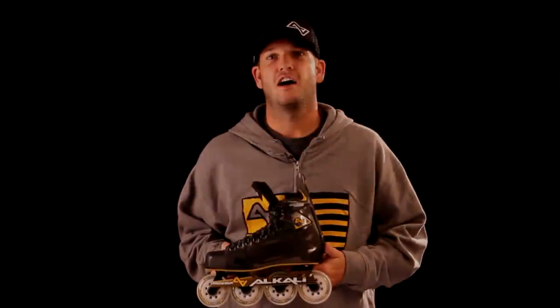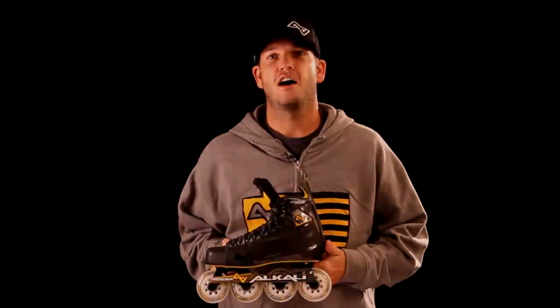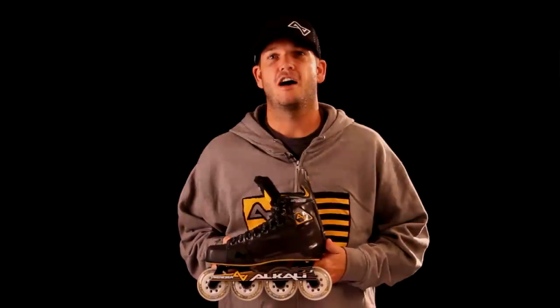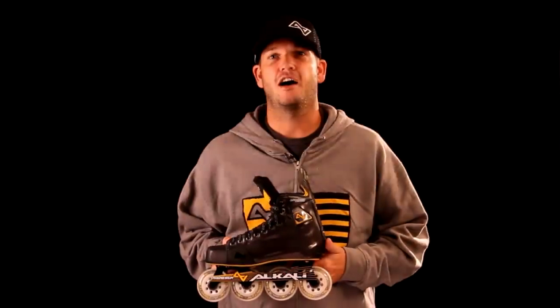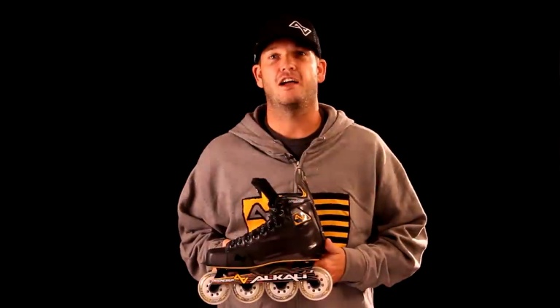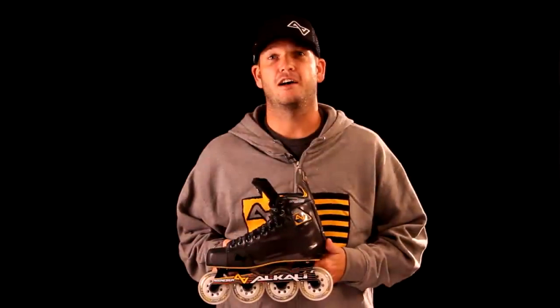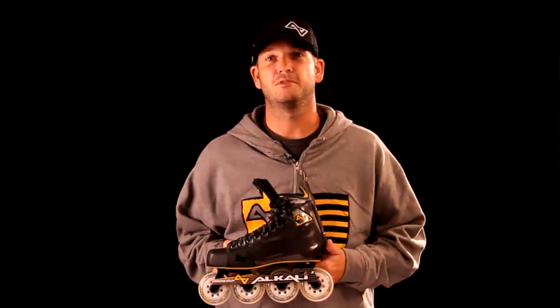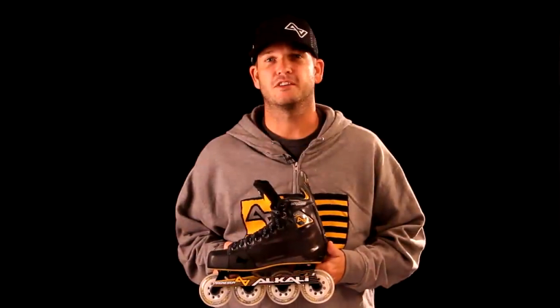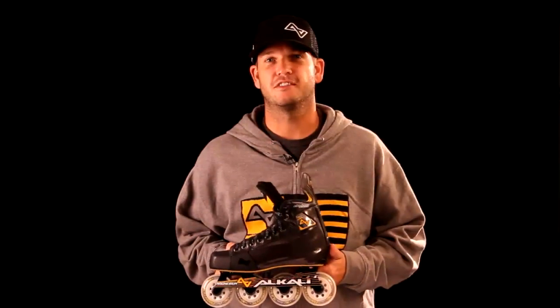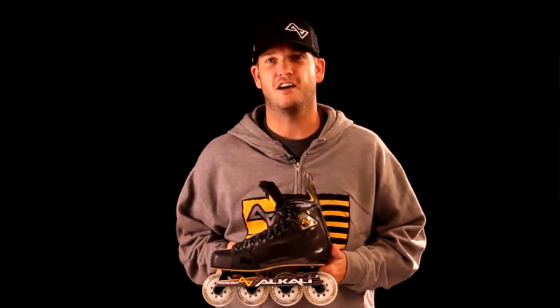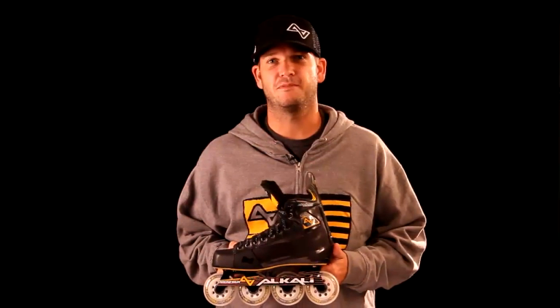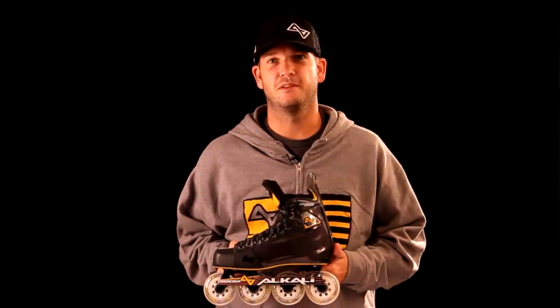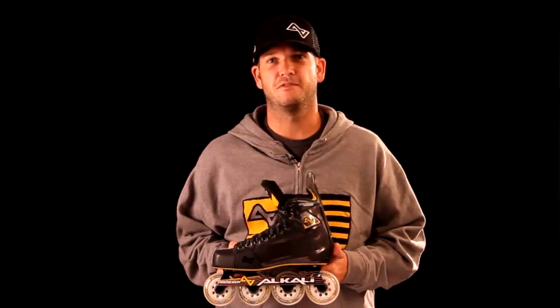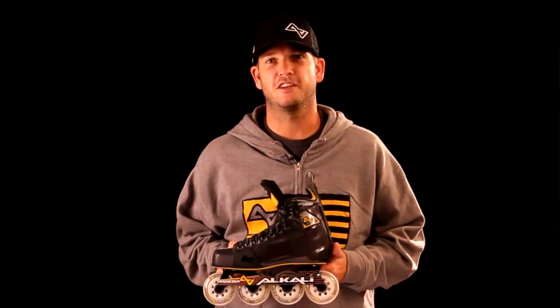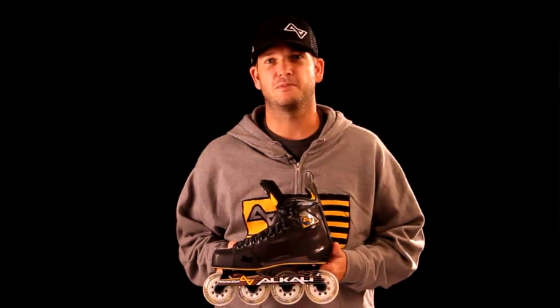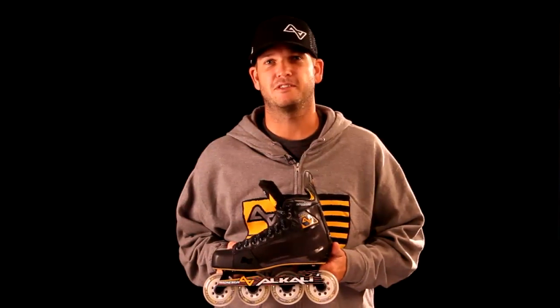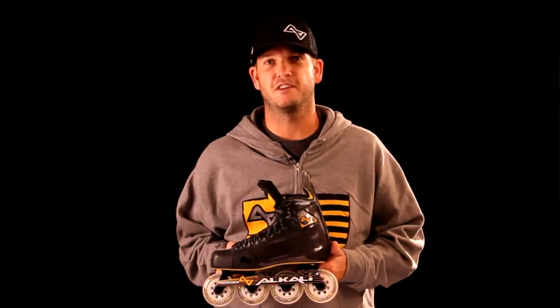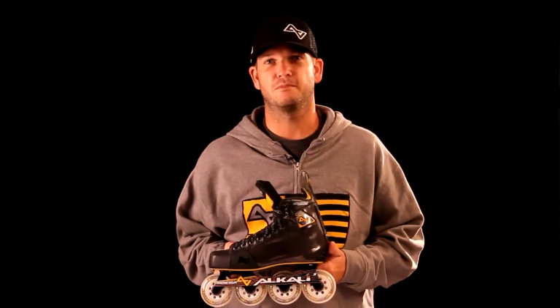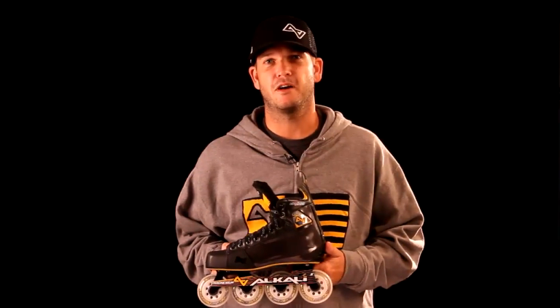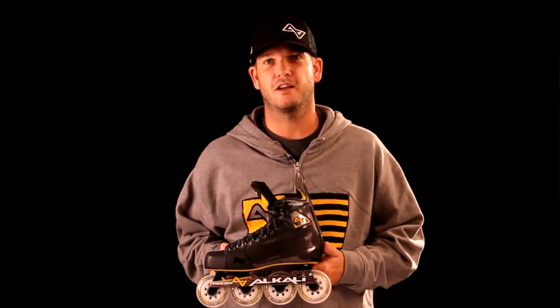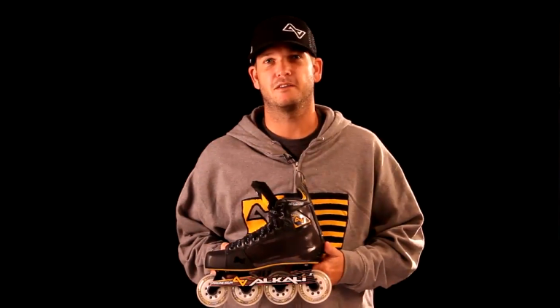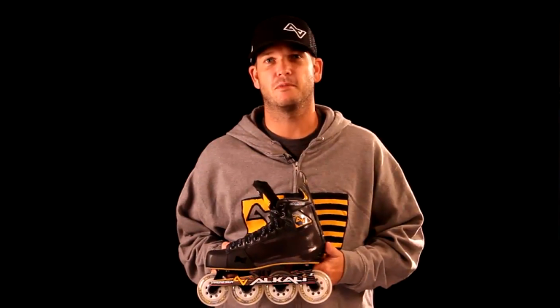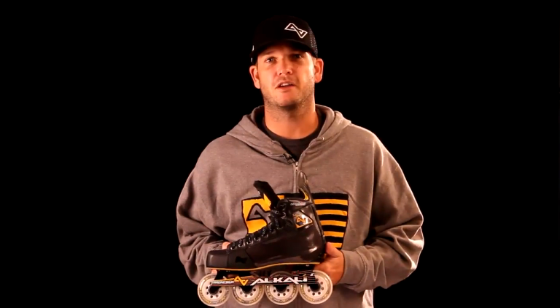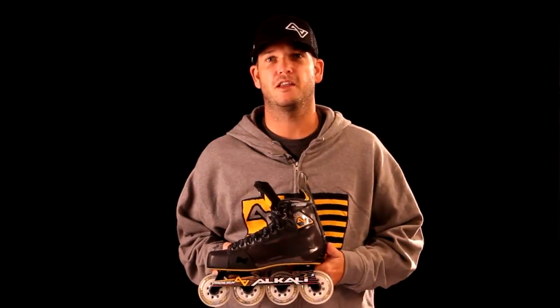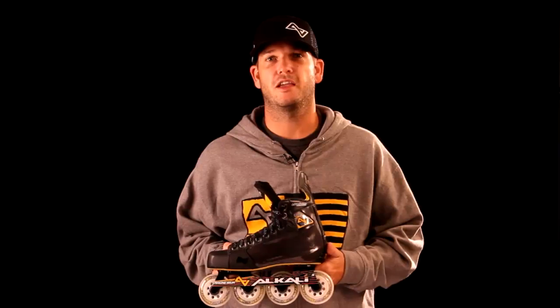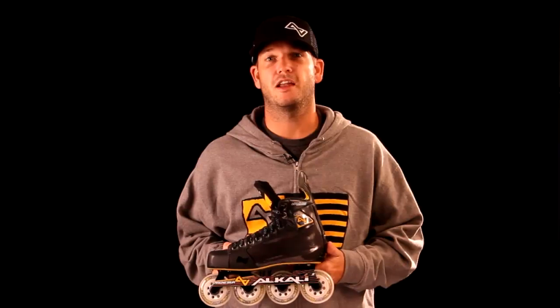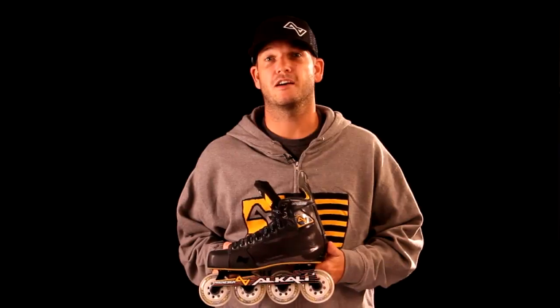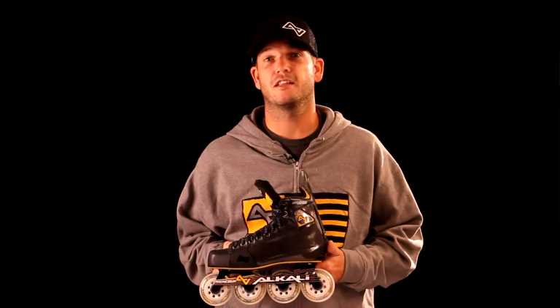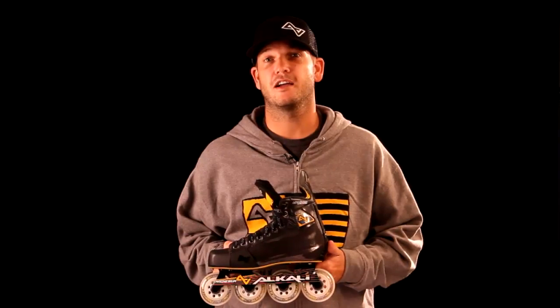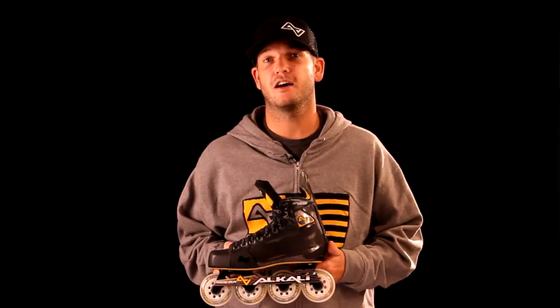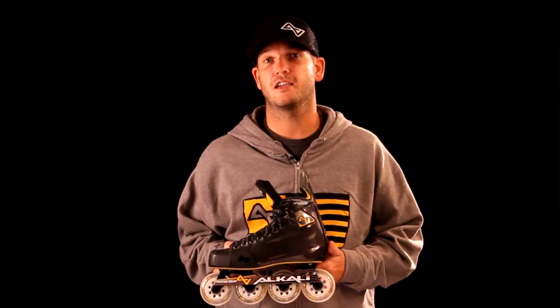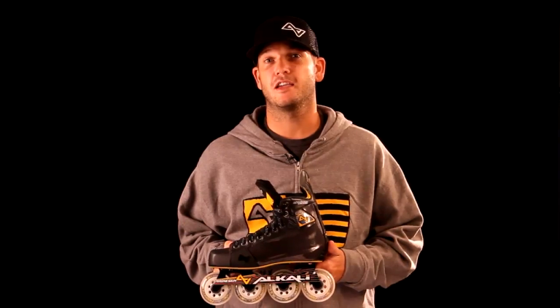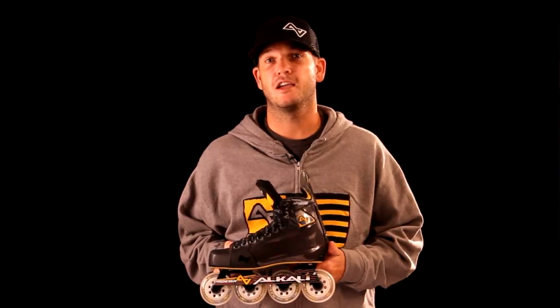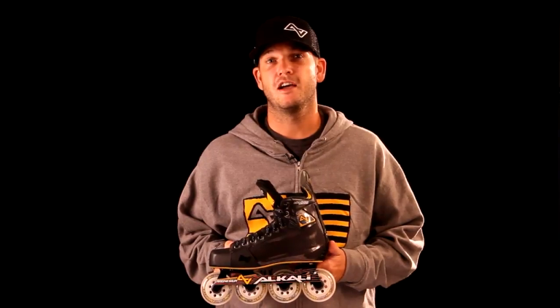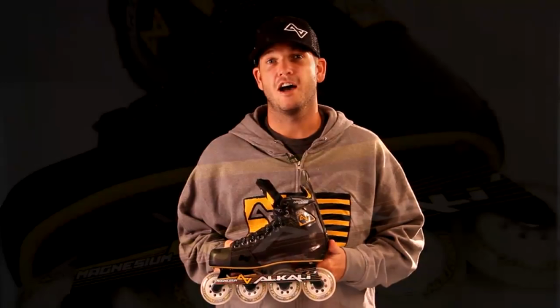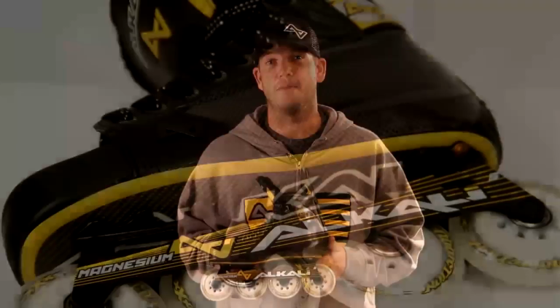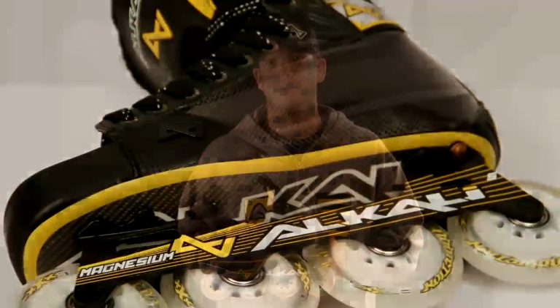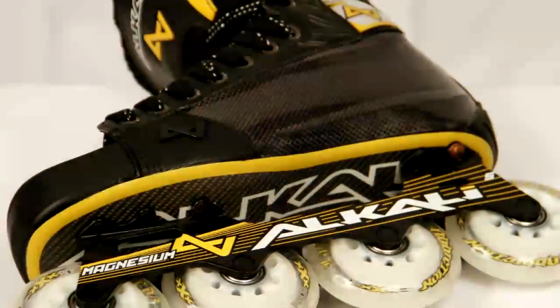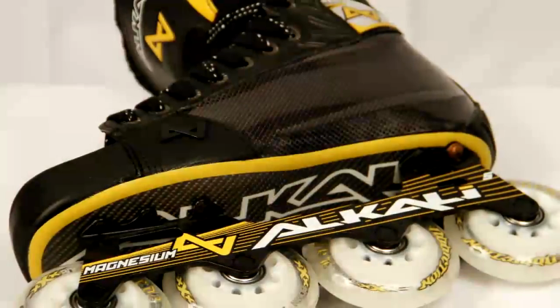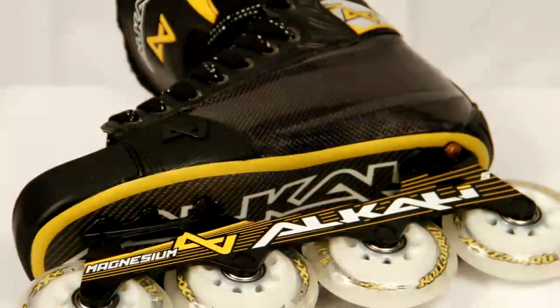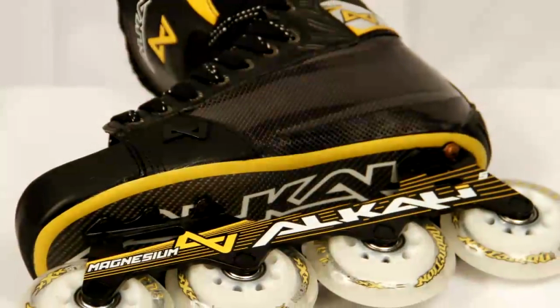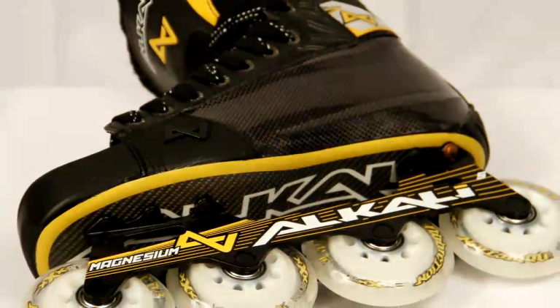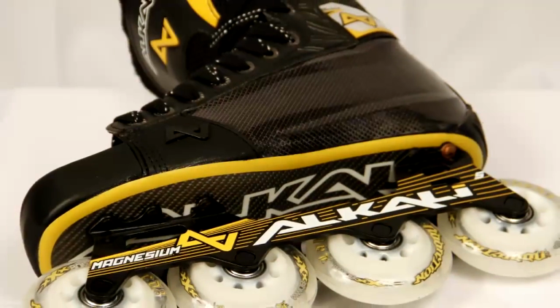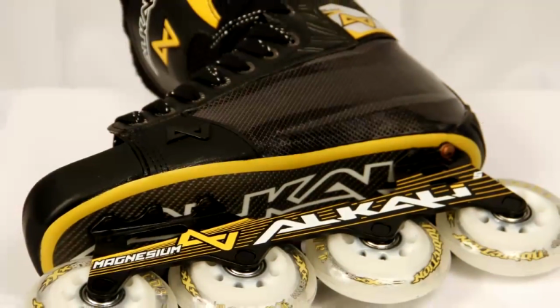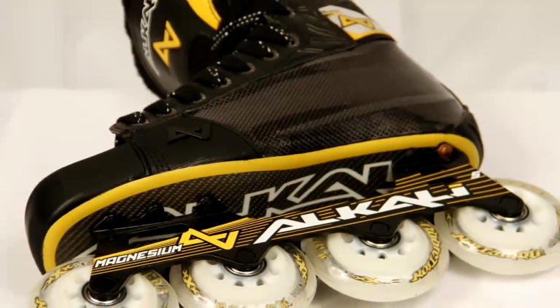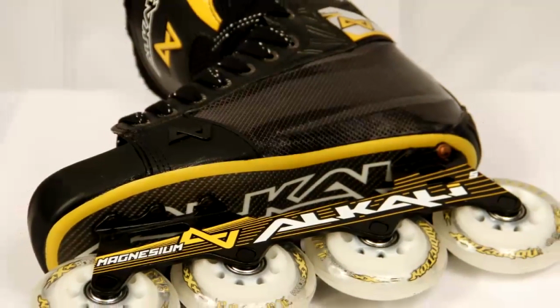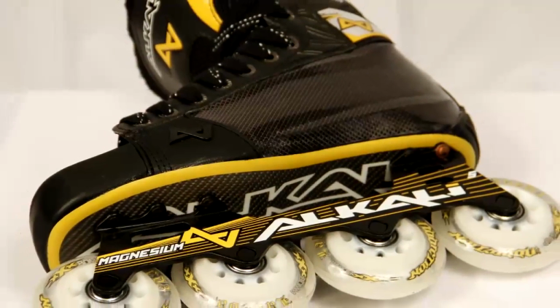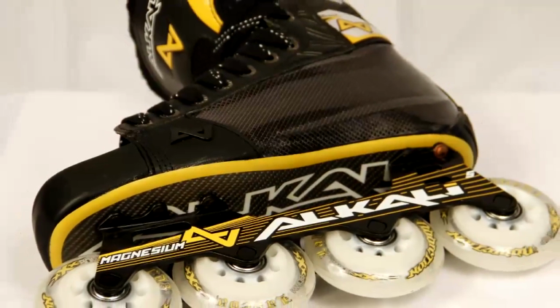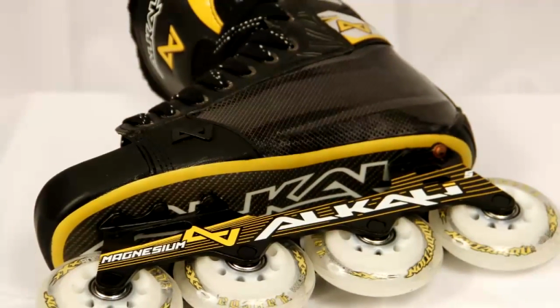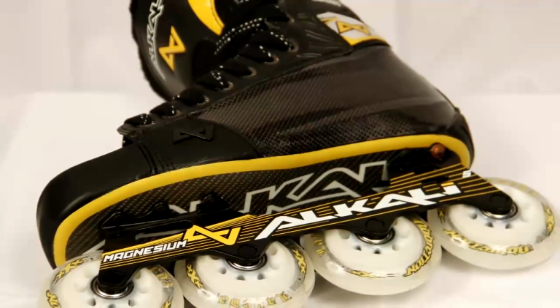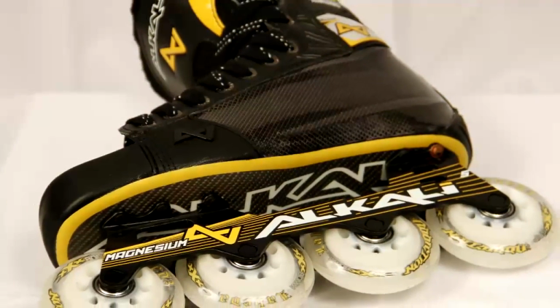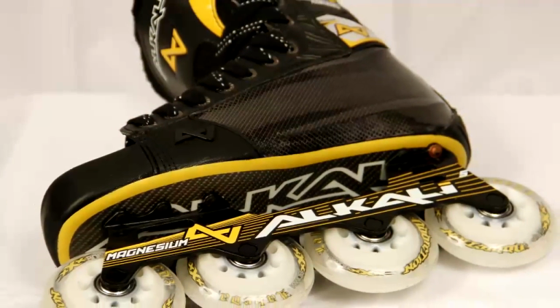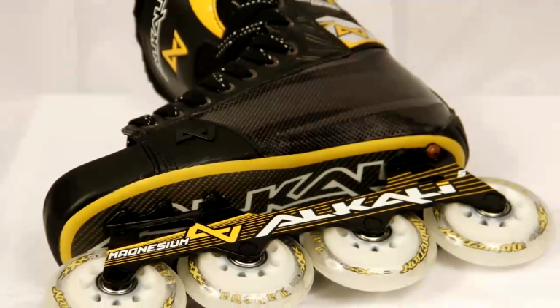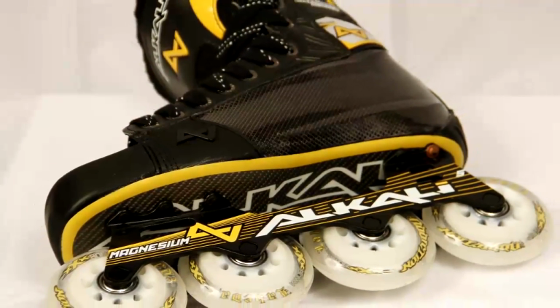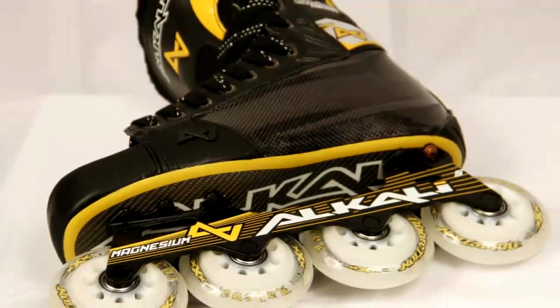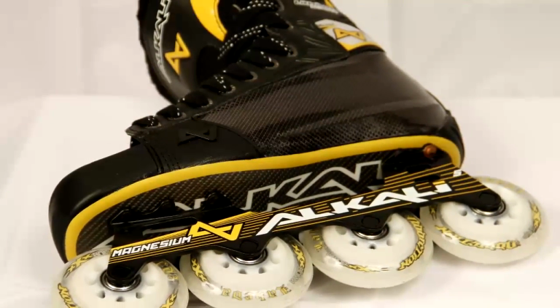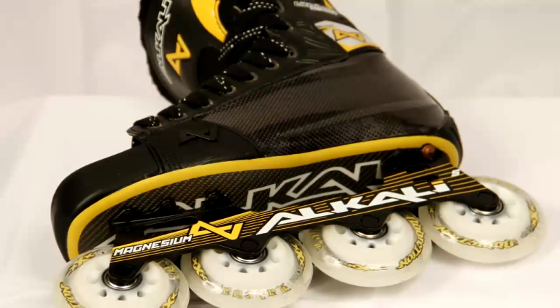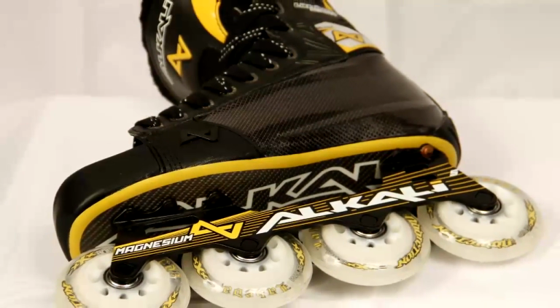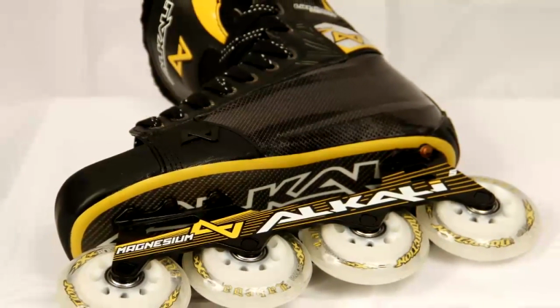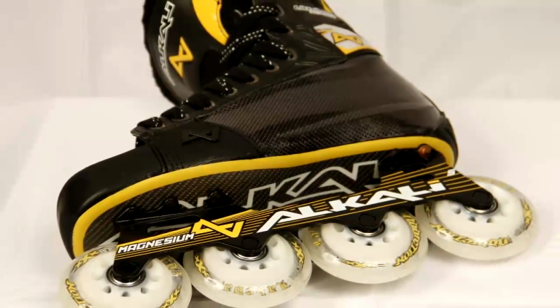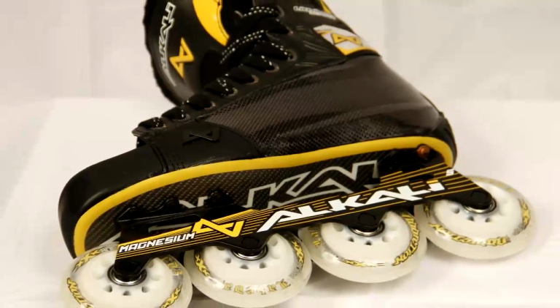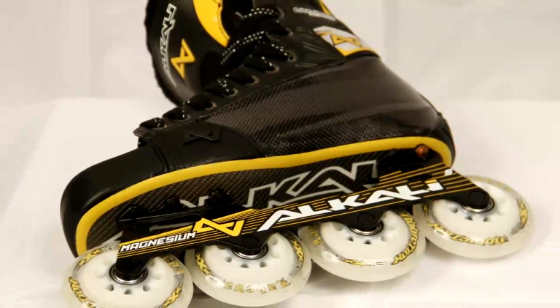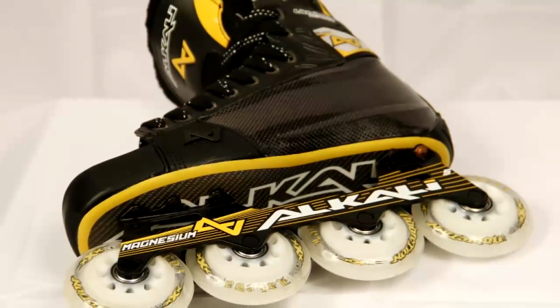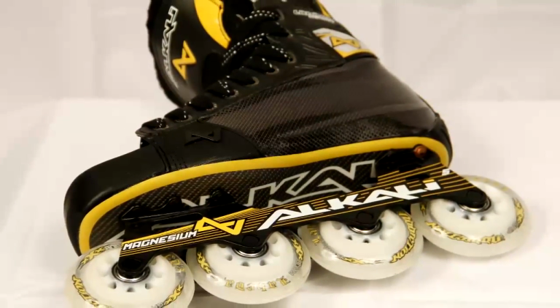Hi, I'm Justin Hoffman, Vice President of Product and Marketing at Alkali Hockey. I'm here to talk to you about the CA9 Skate with Lithium Science Technology.